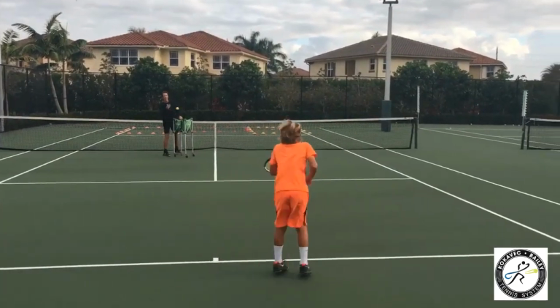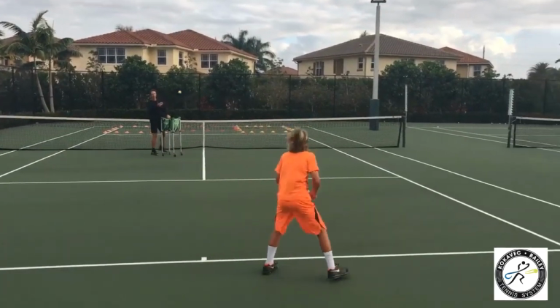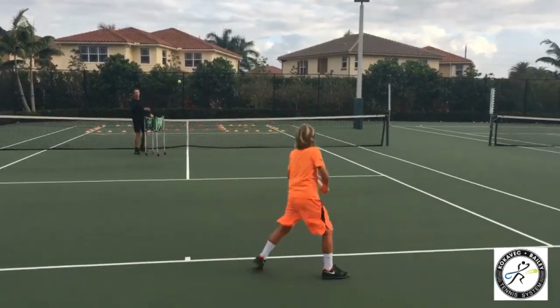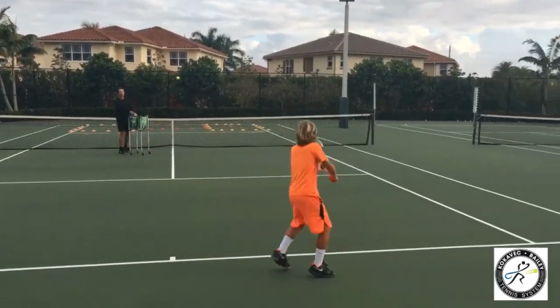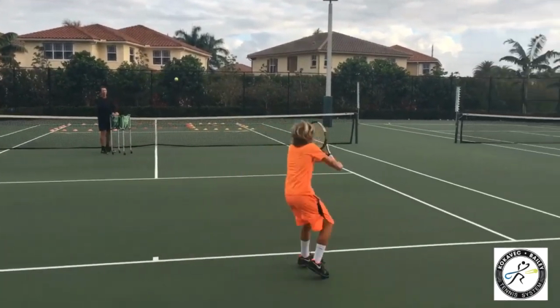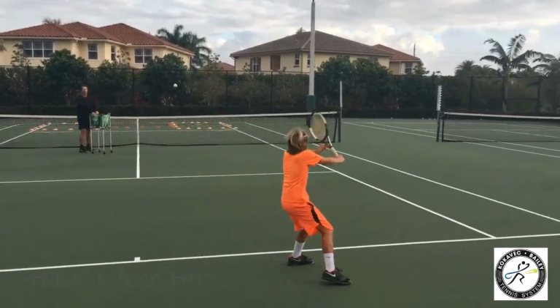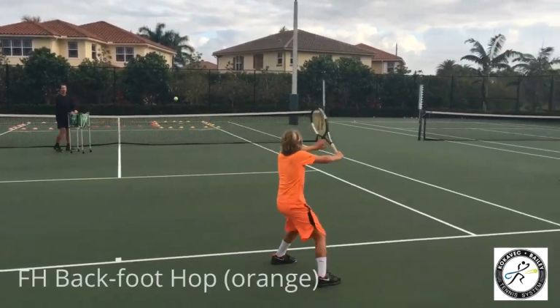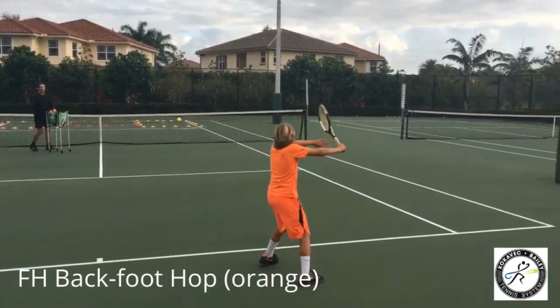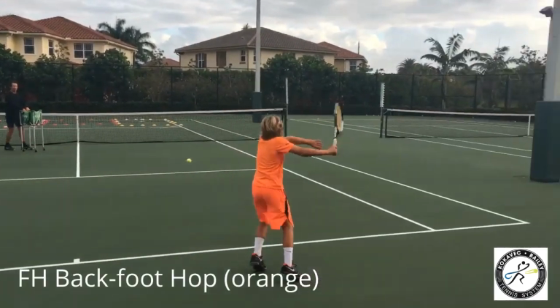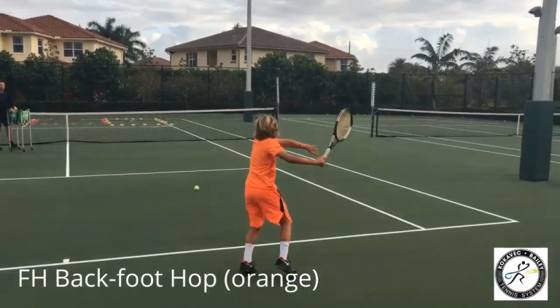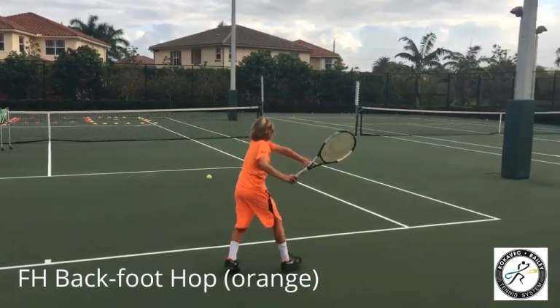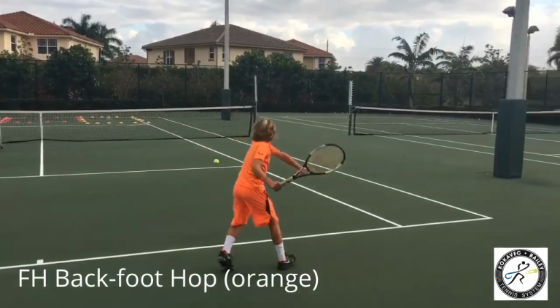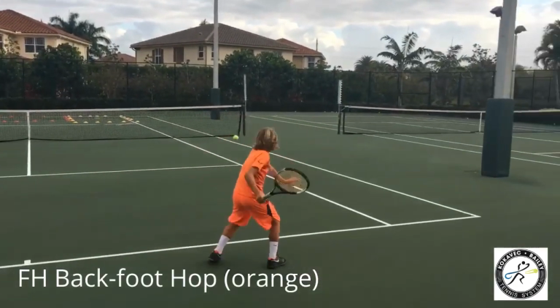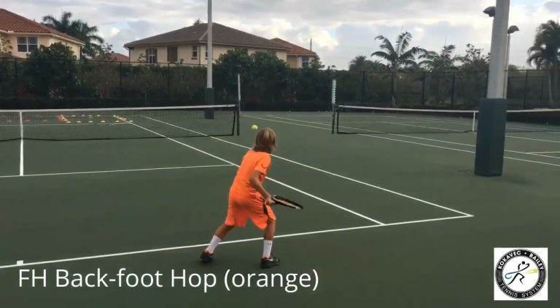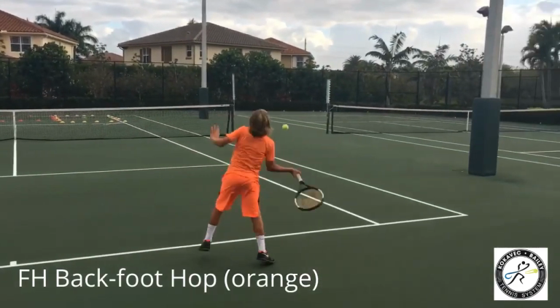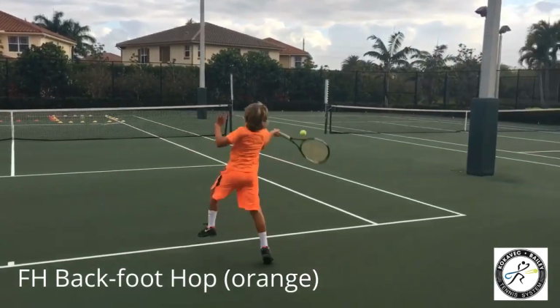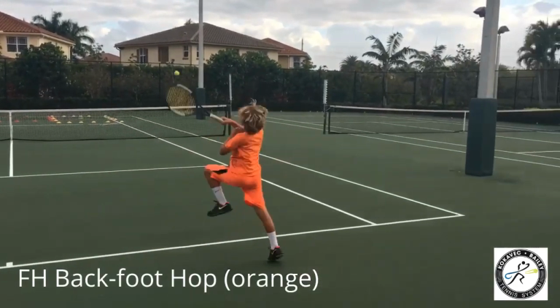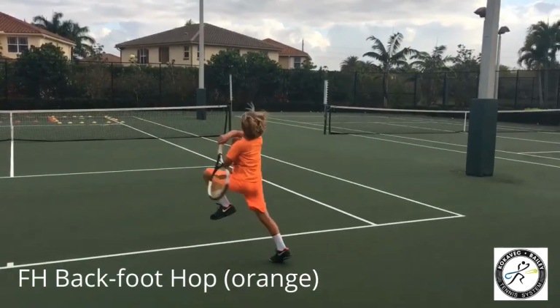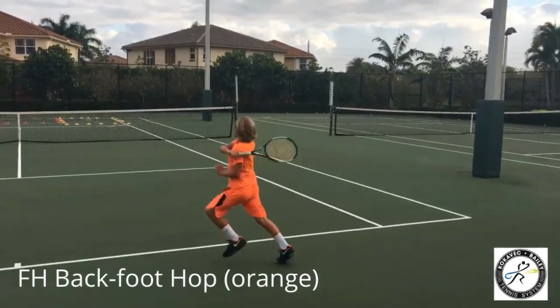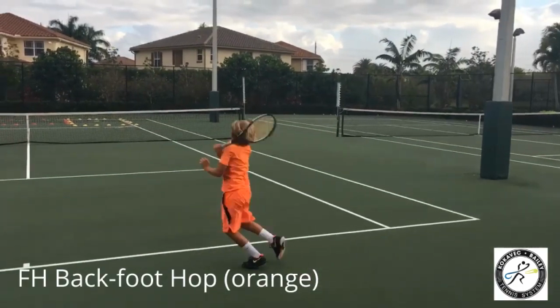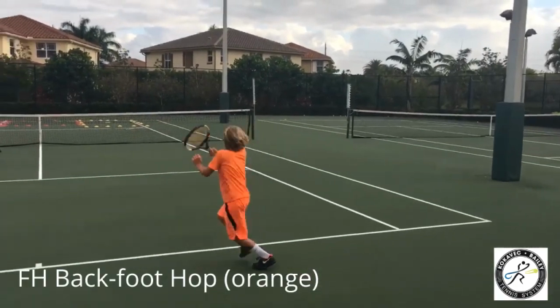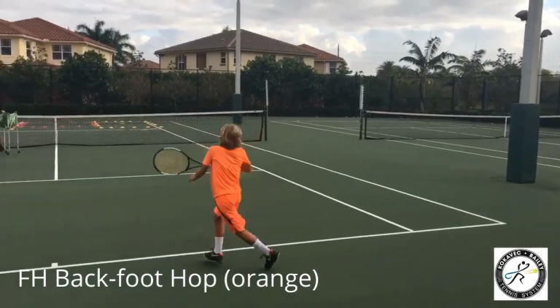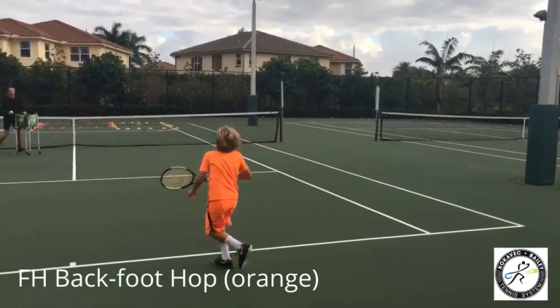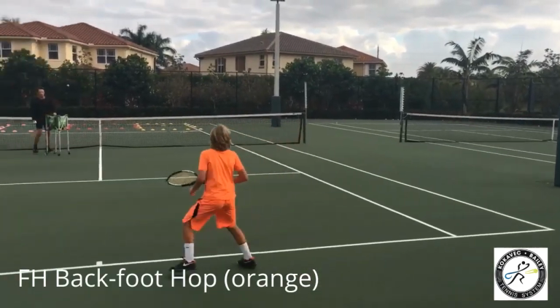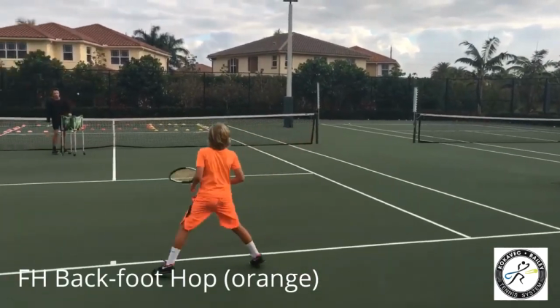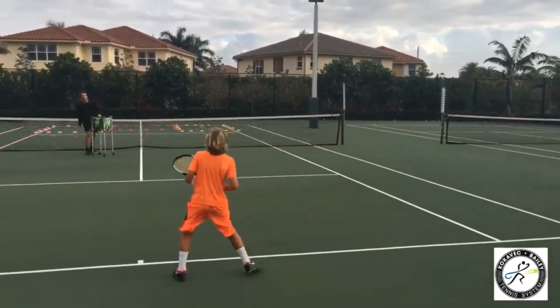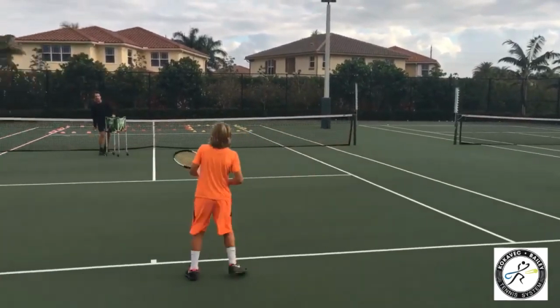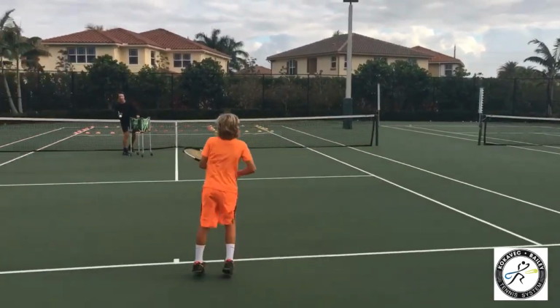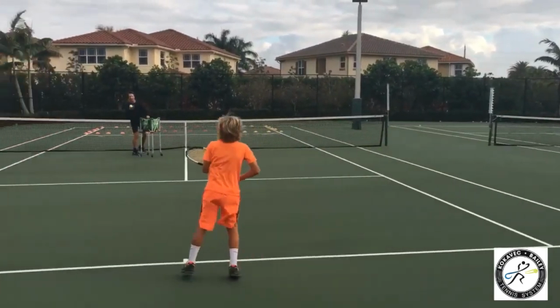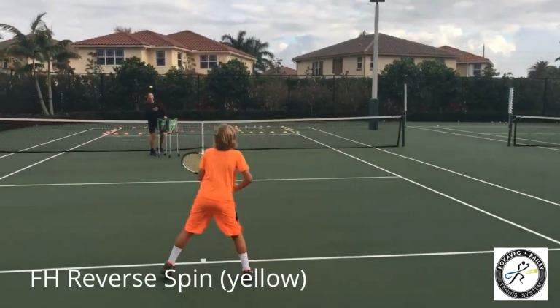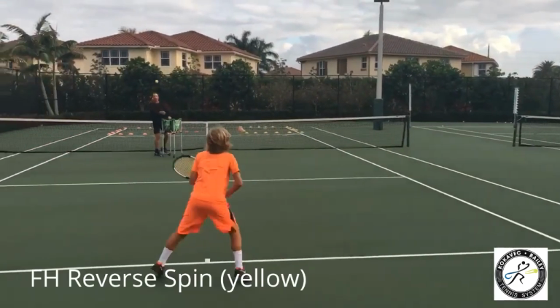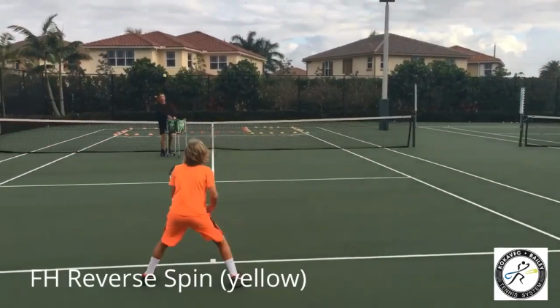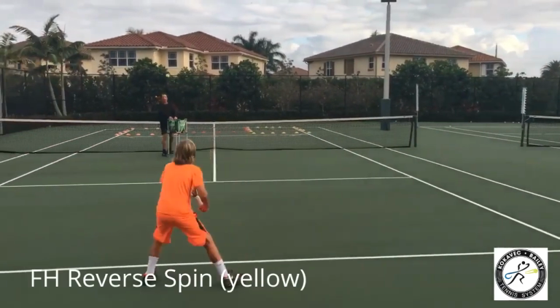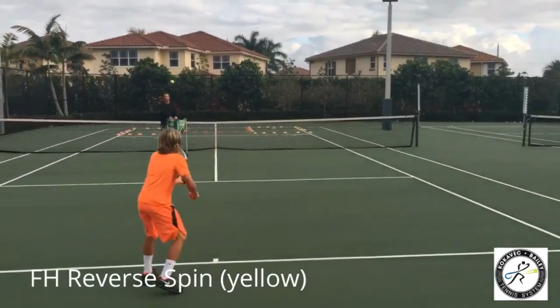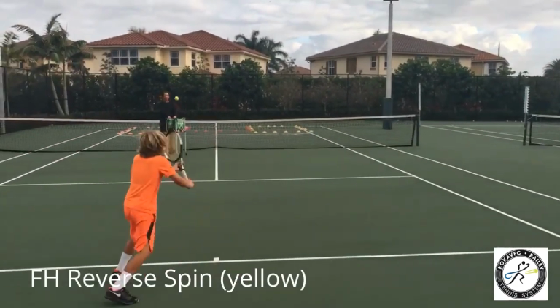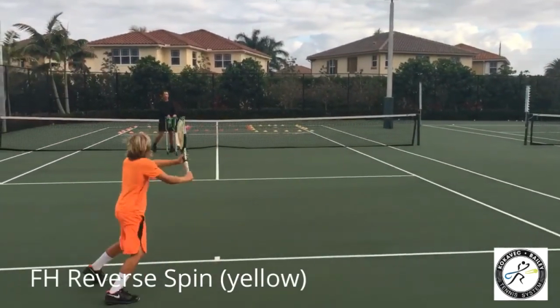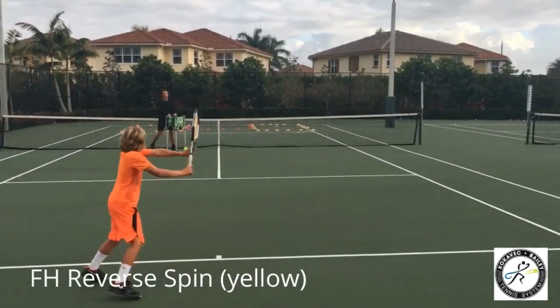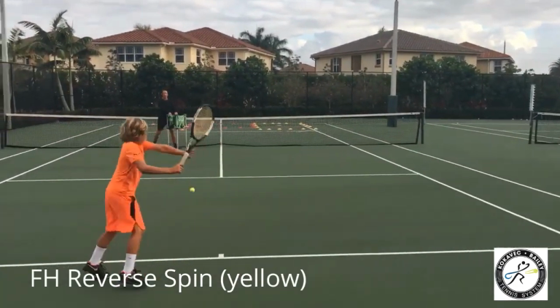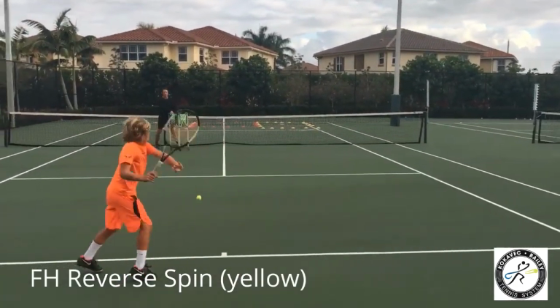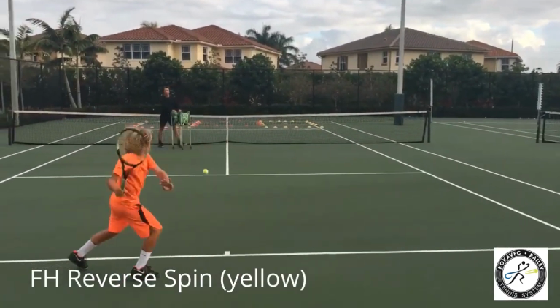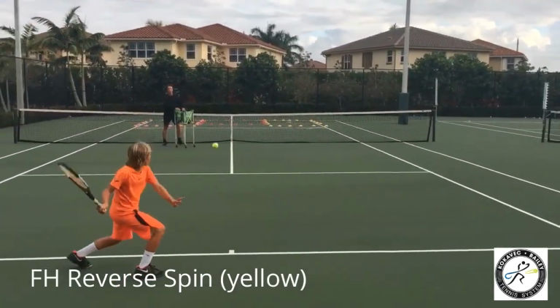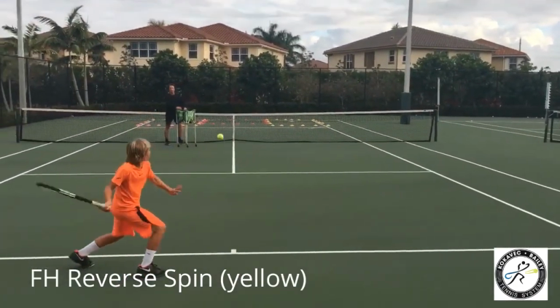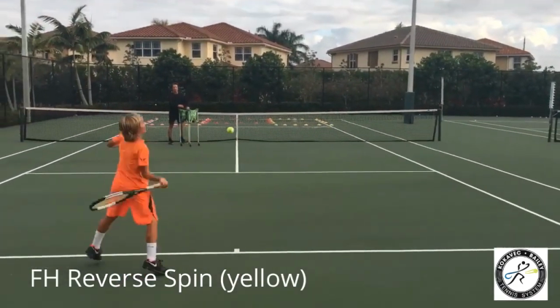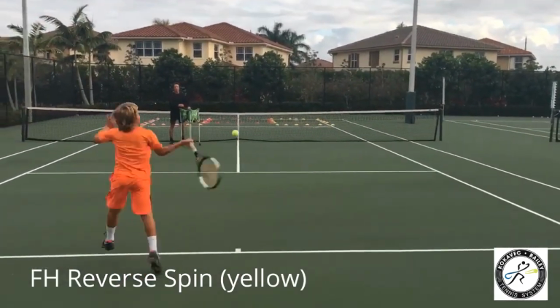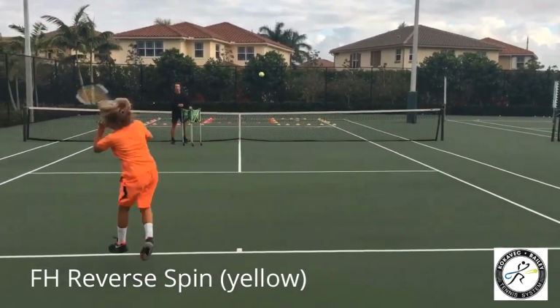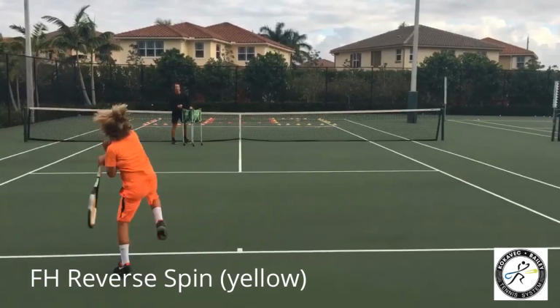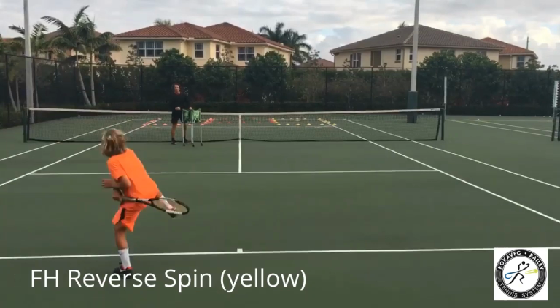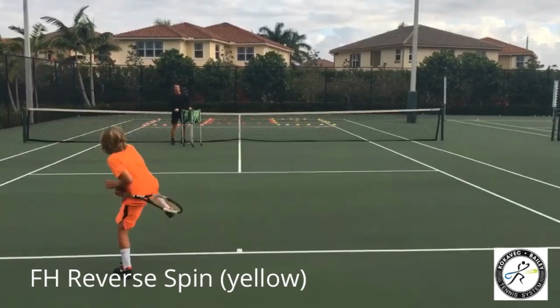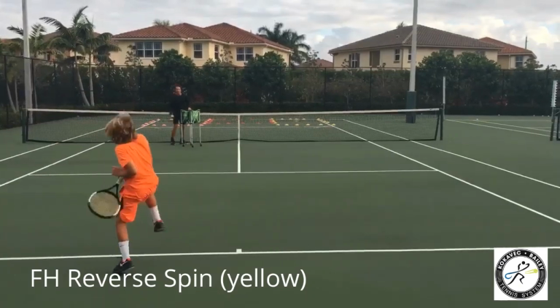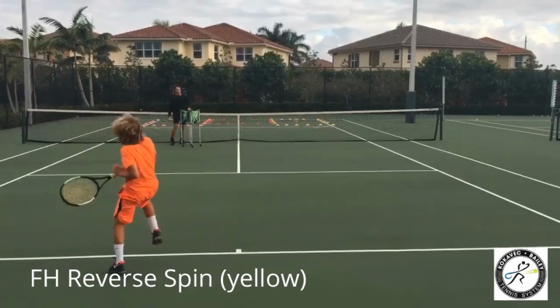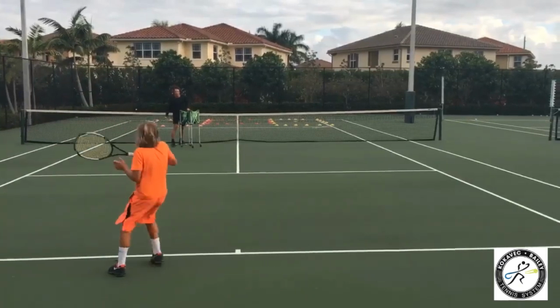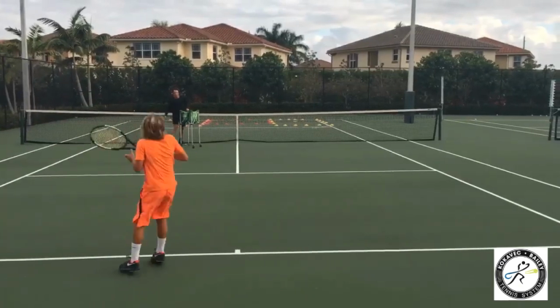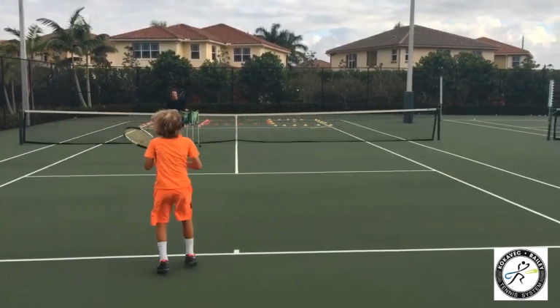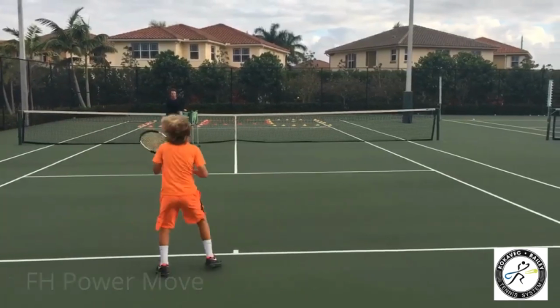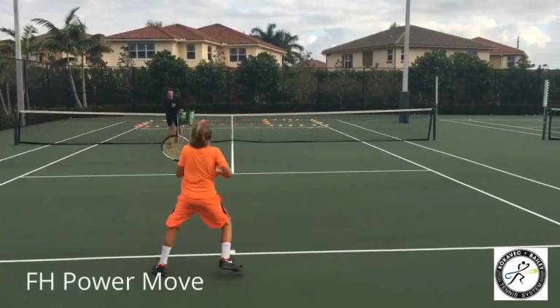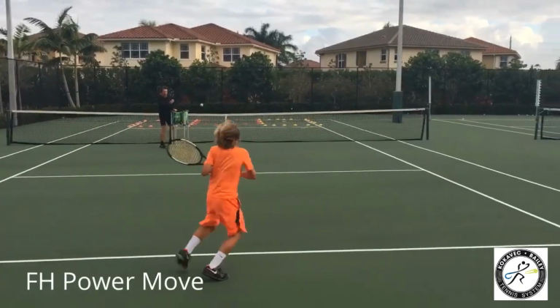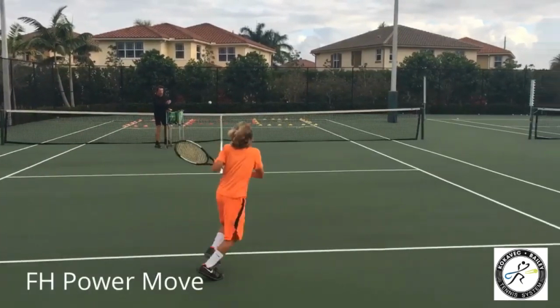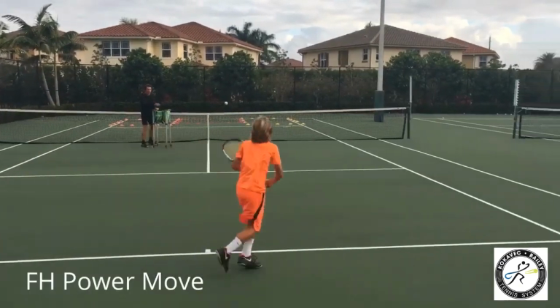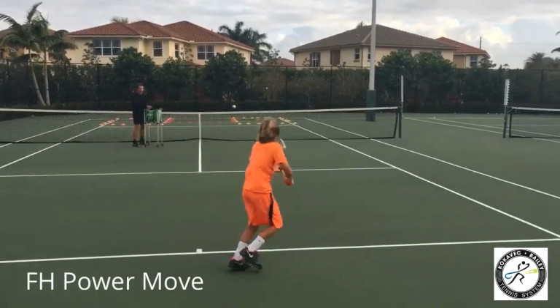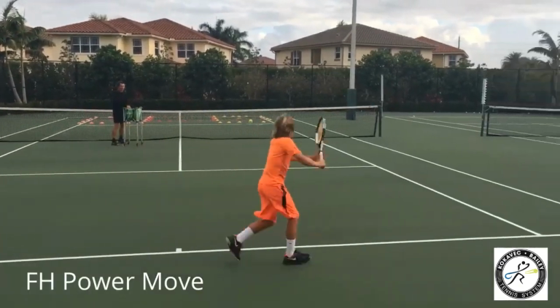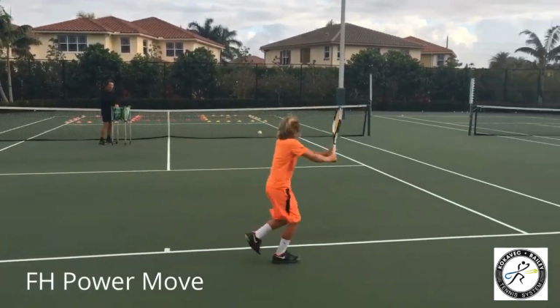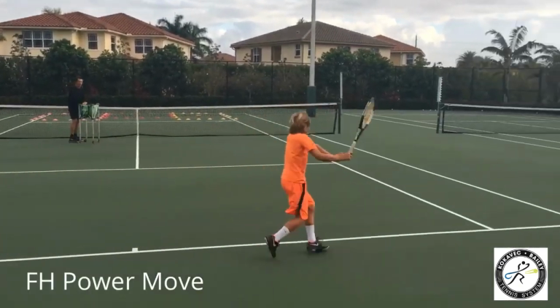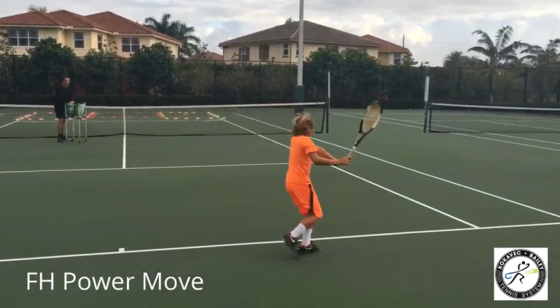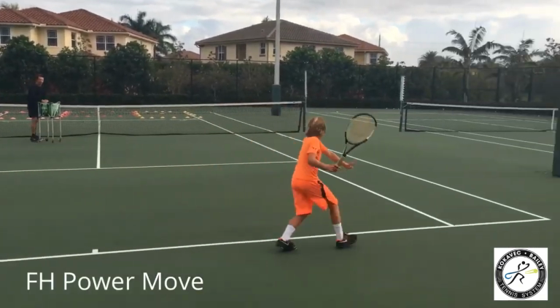Back foot hop, knee up, cross court. Reverse spin, inside out, kick to me. Power move, down the line, kick the leg back.